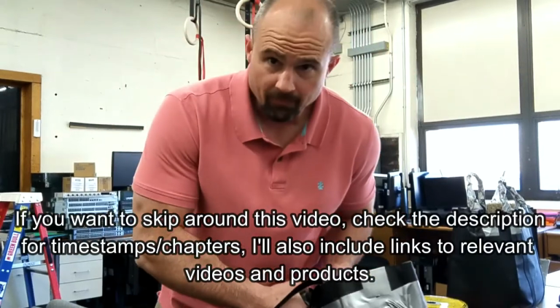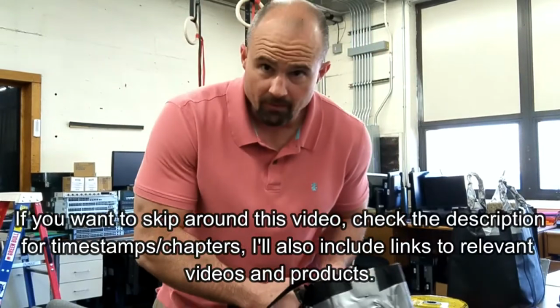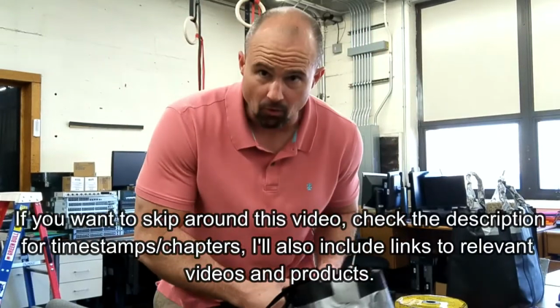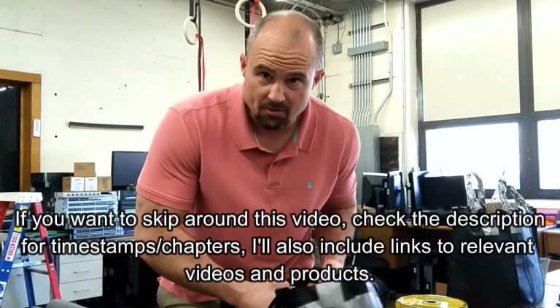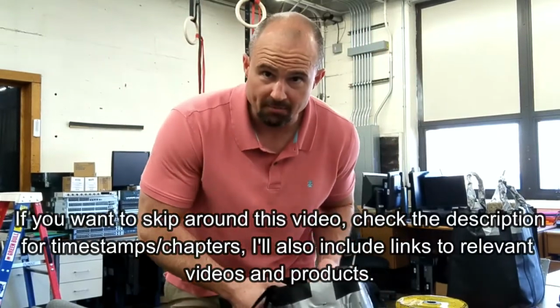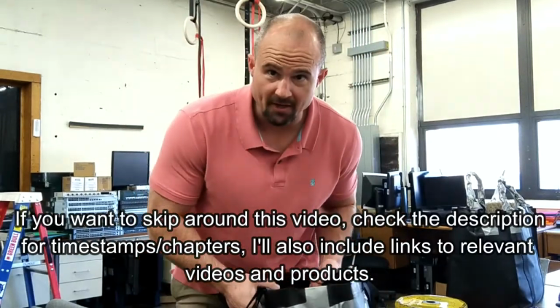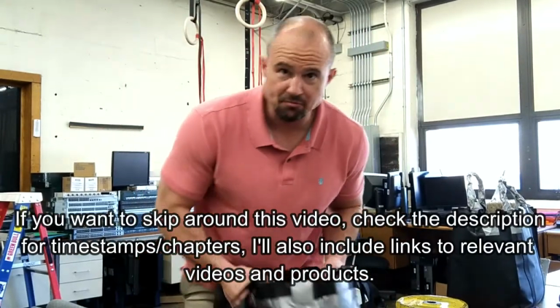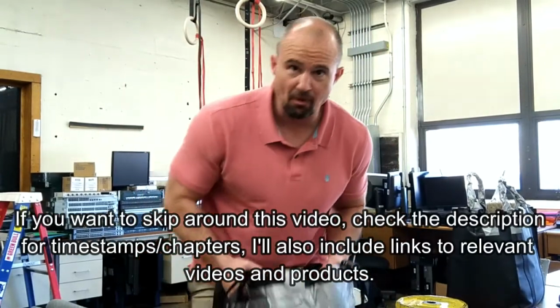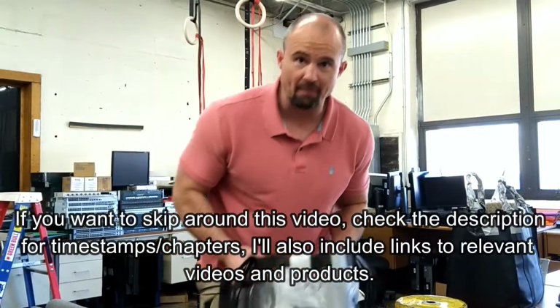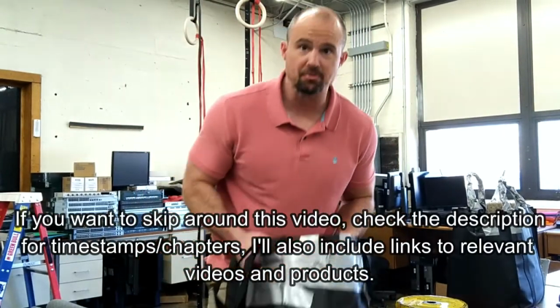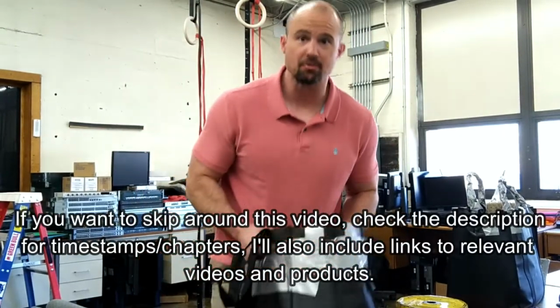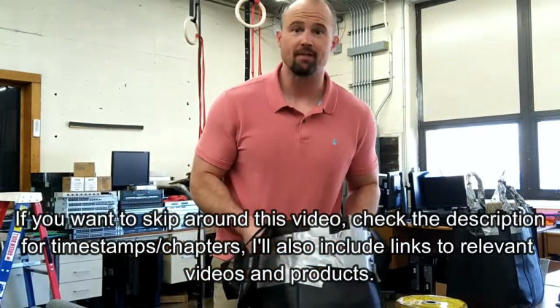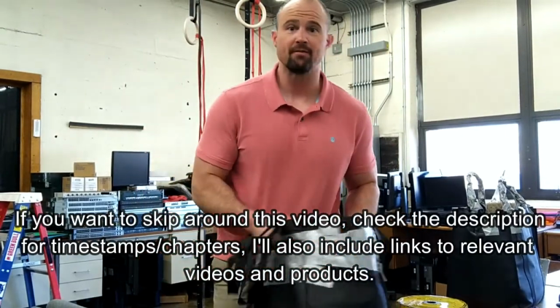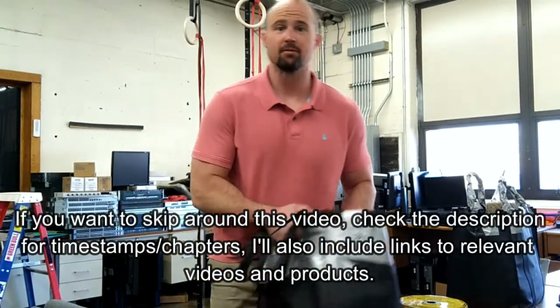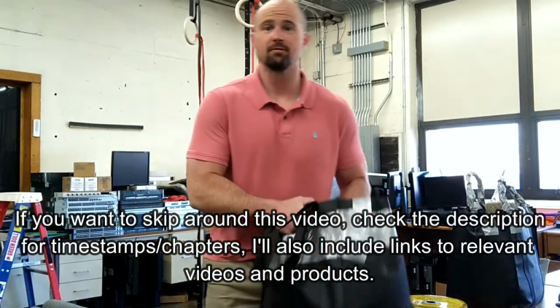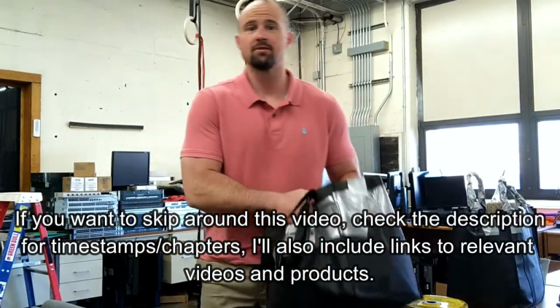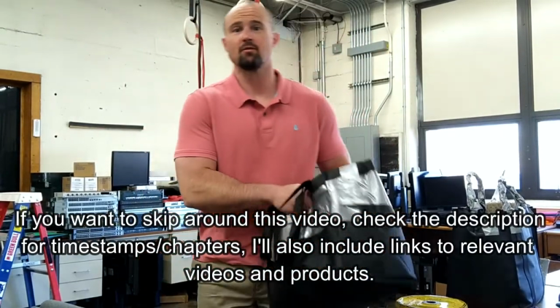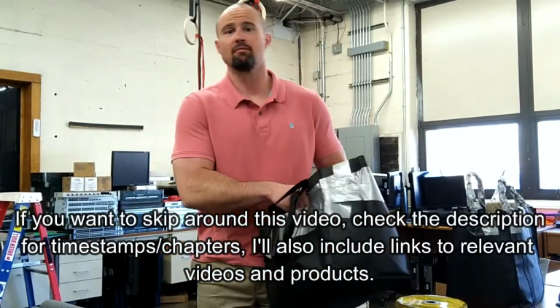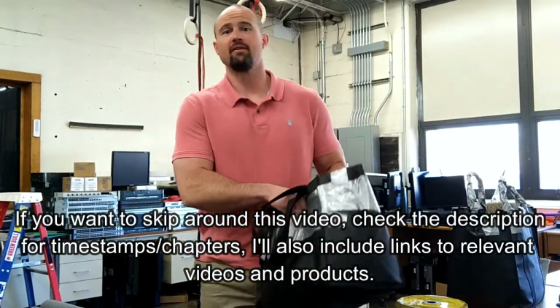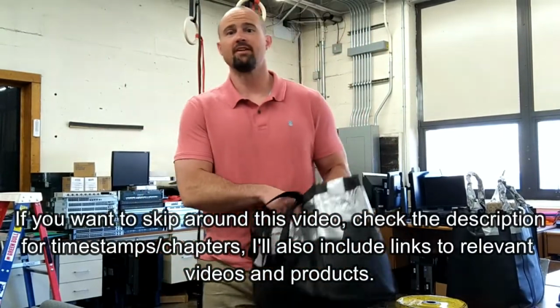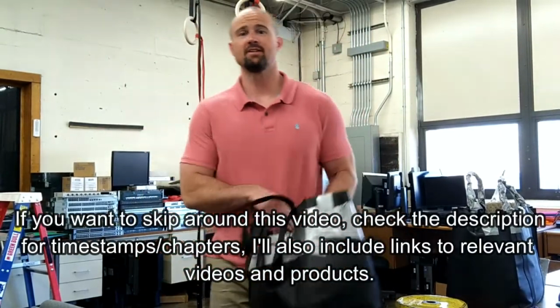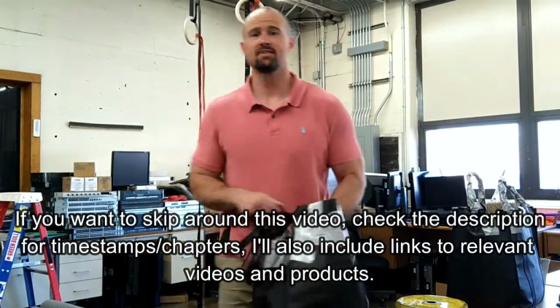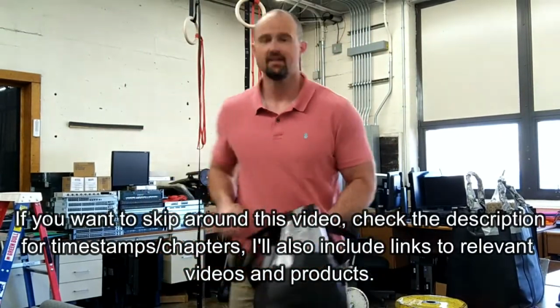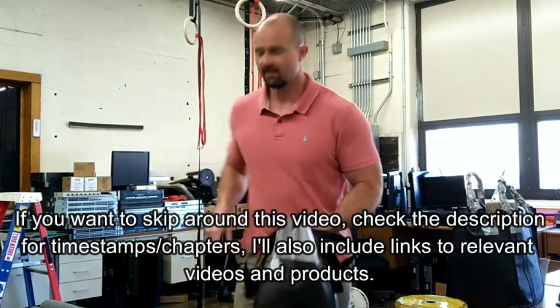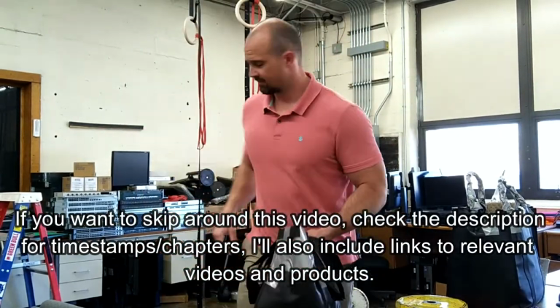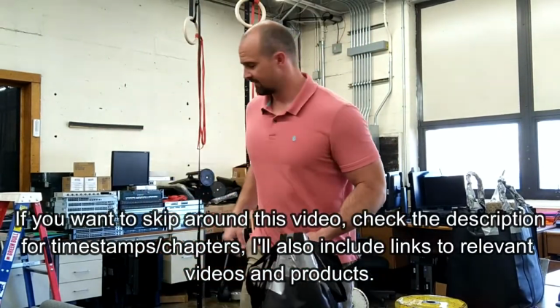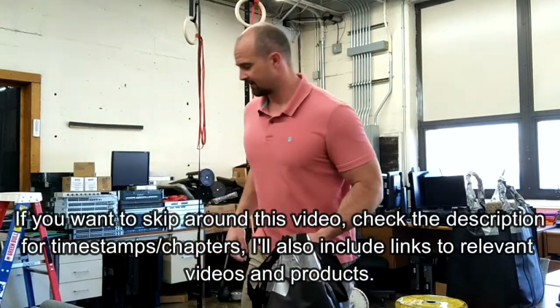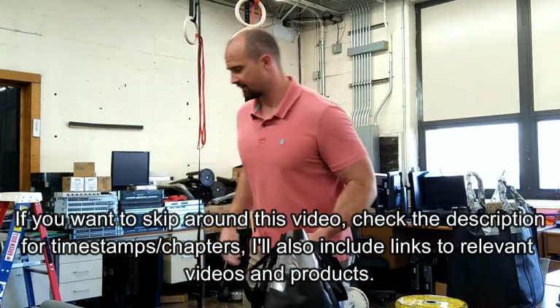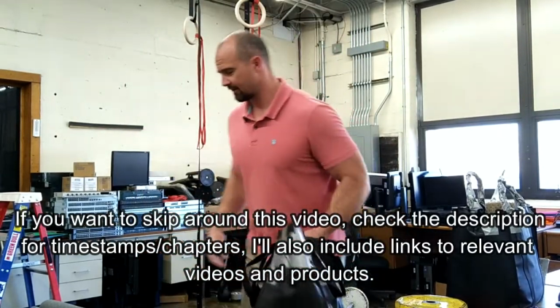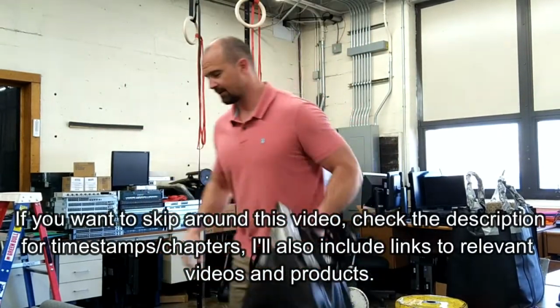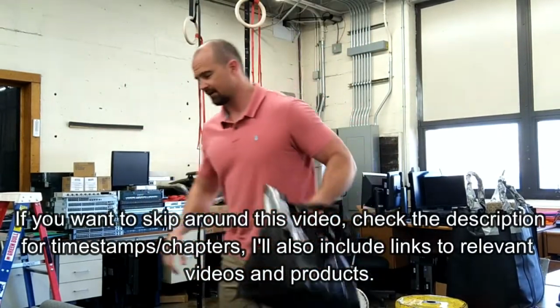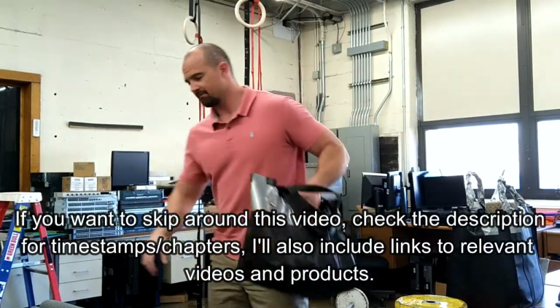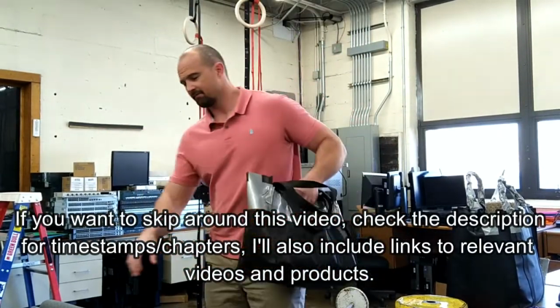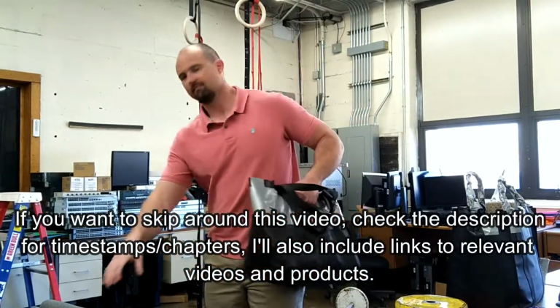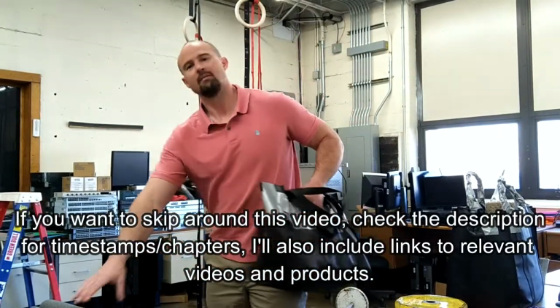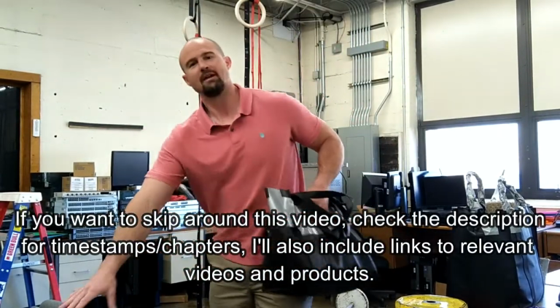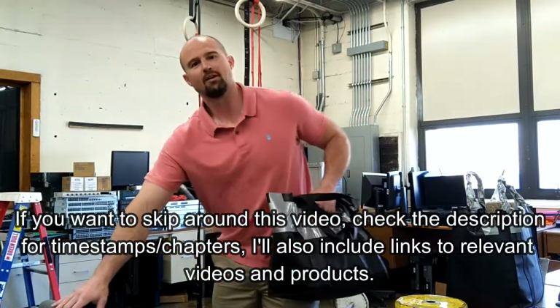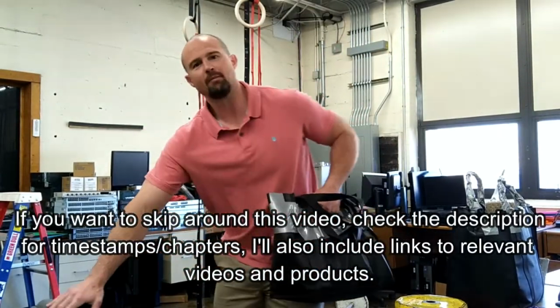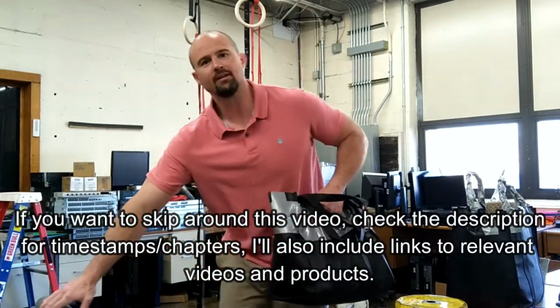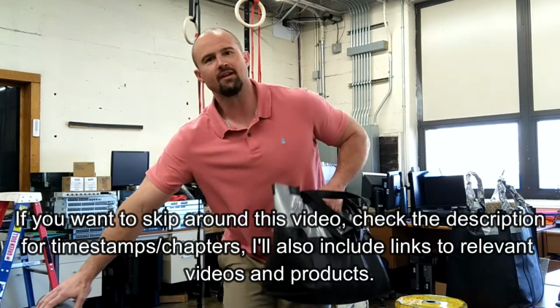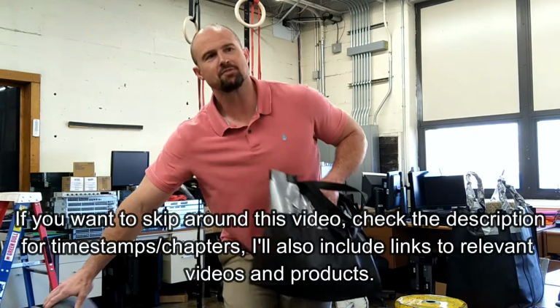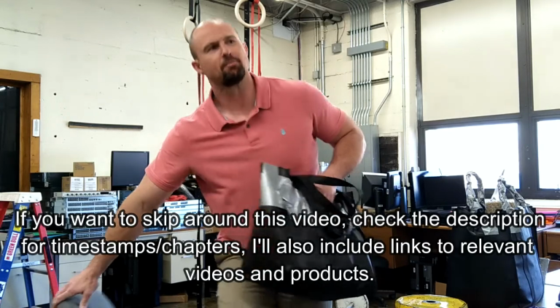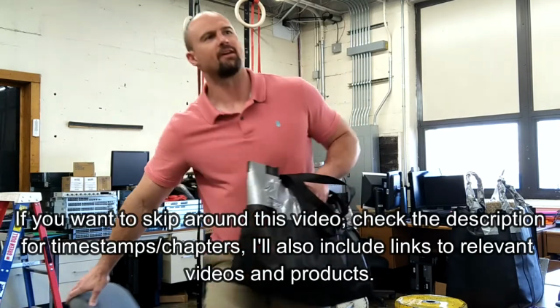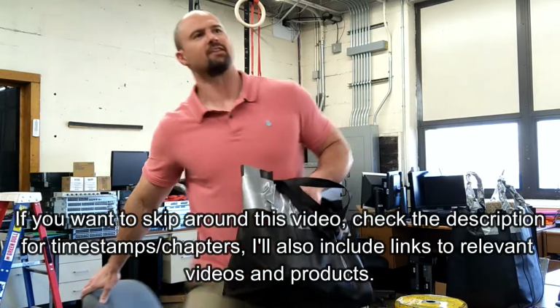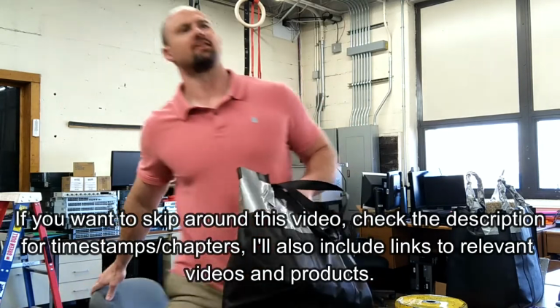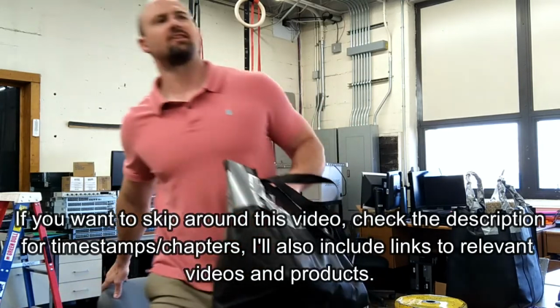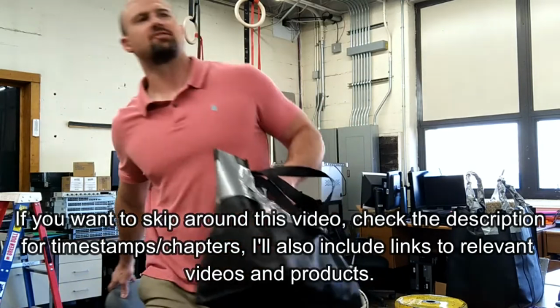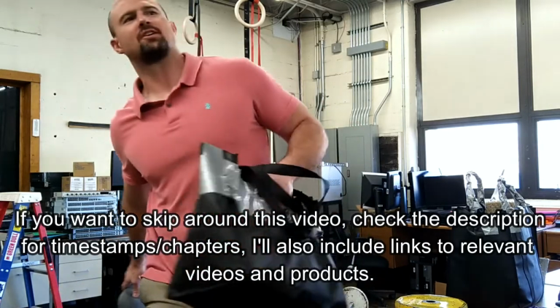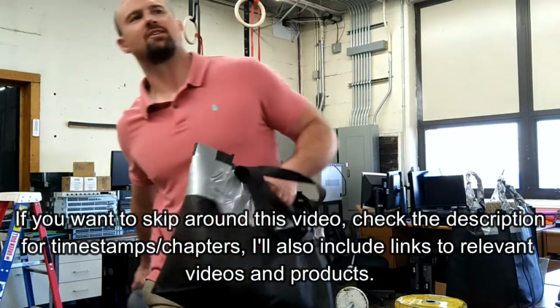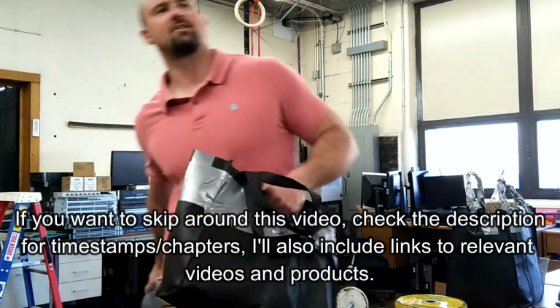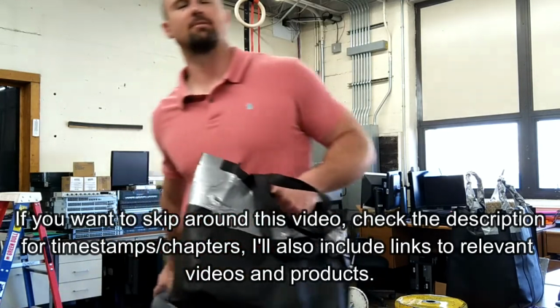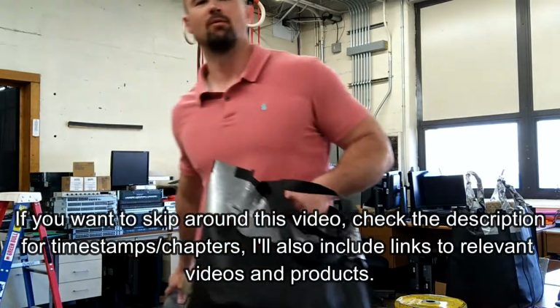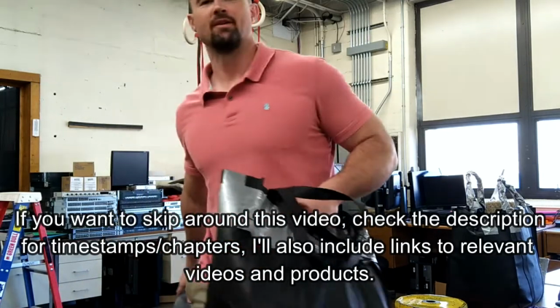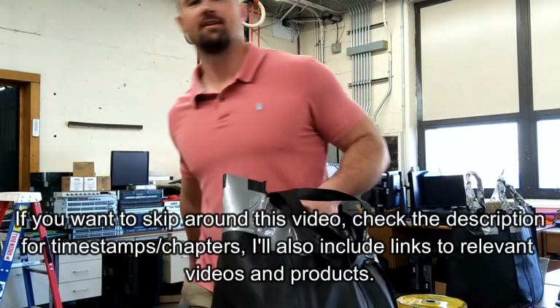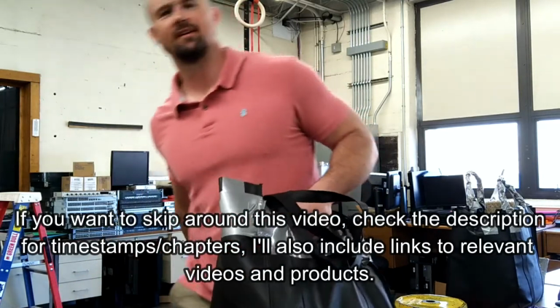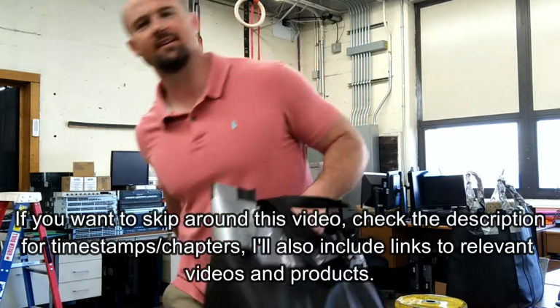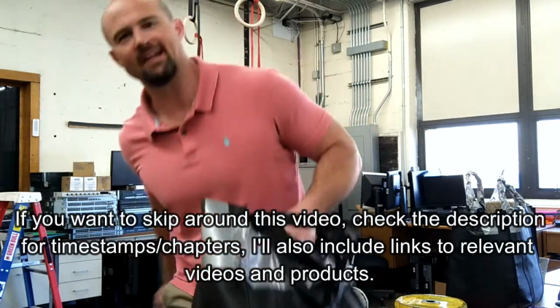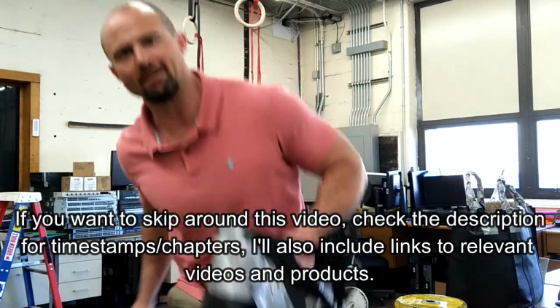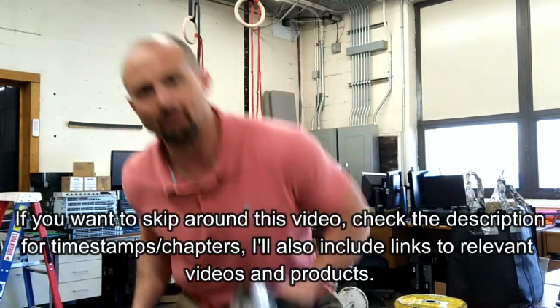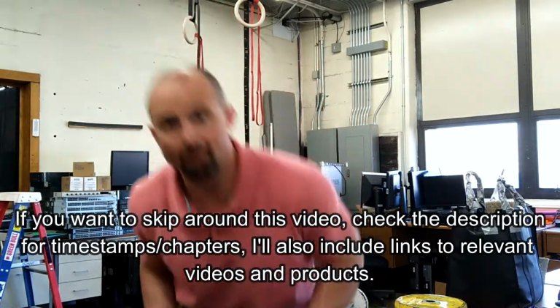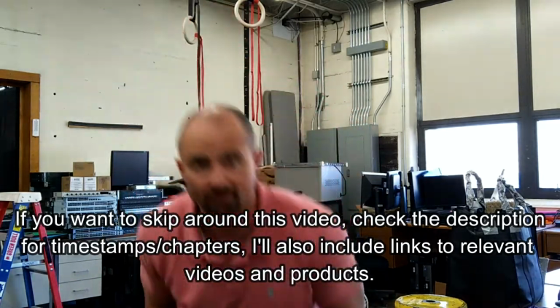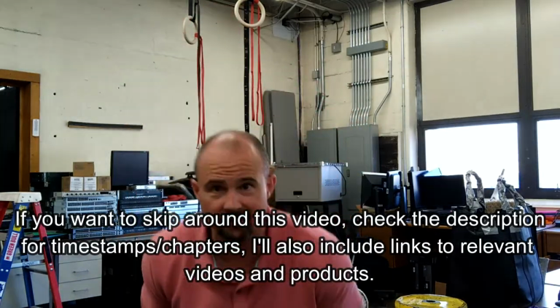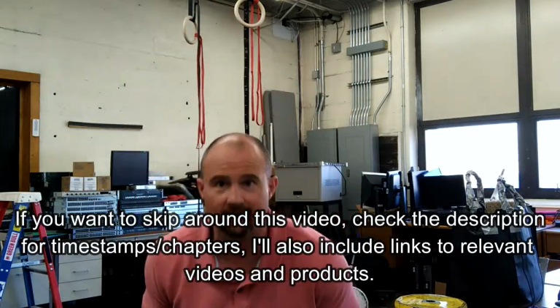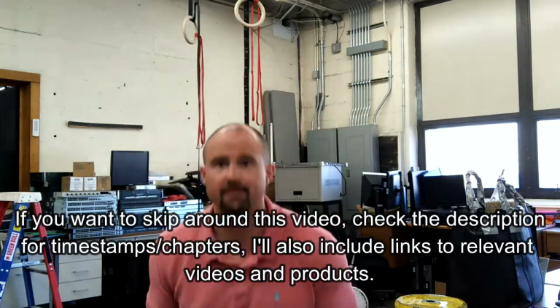Yo, what's up guys? Rob Shugrack here with 3Storm Fitness. I've got a minute on my lunch break. I thought I'd share something with you that I've been putting together.